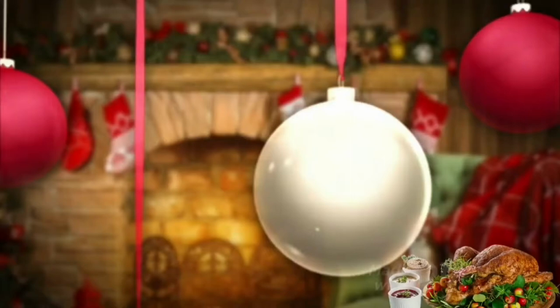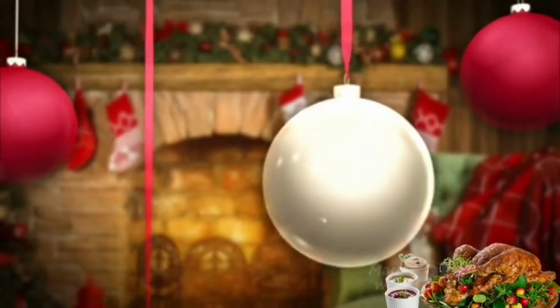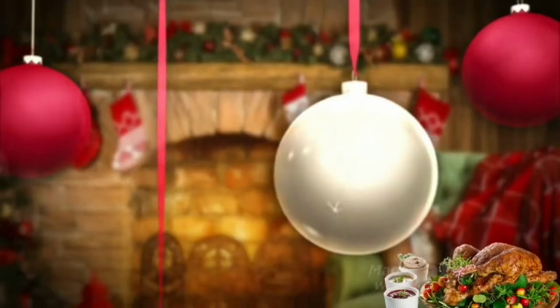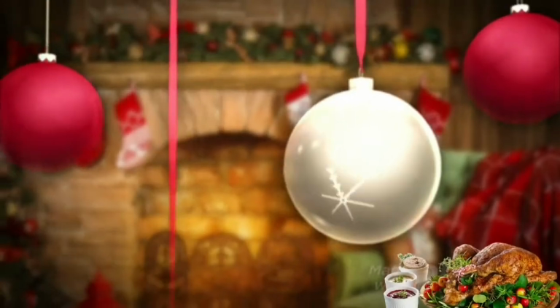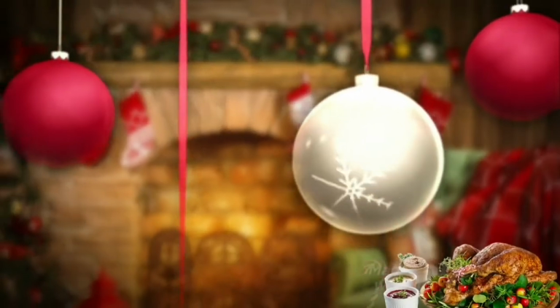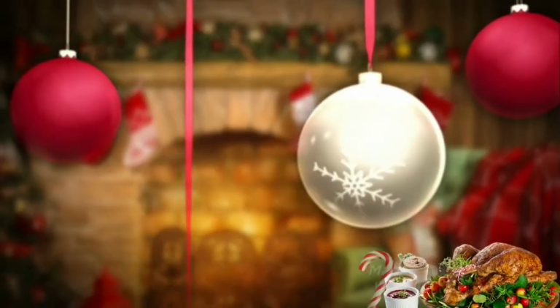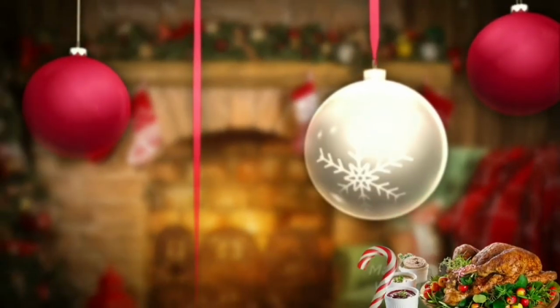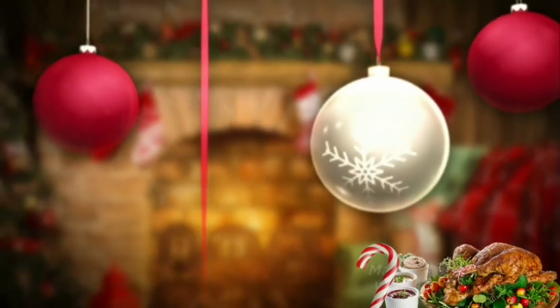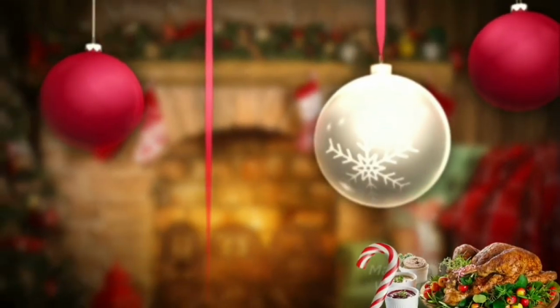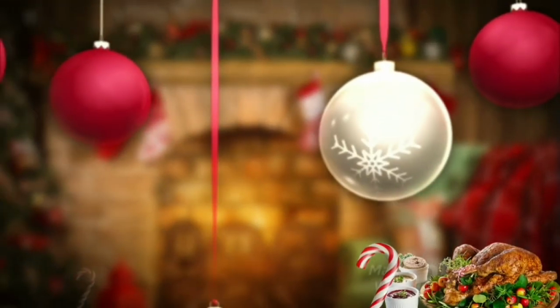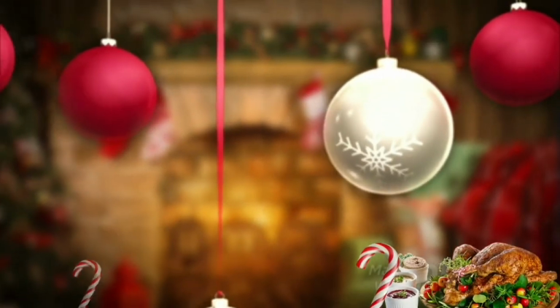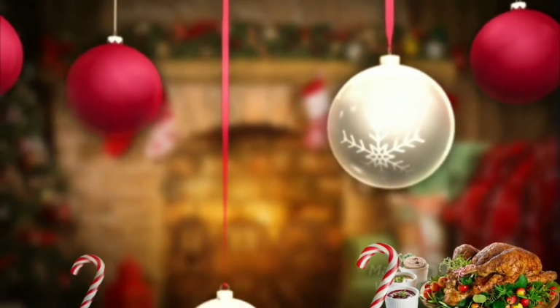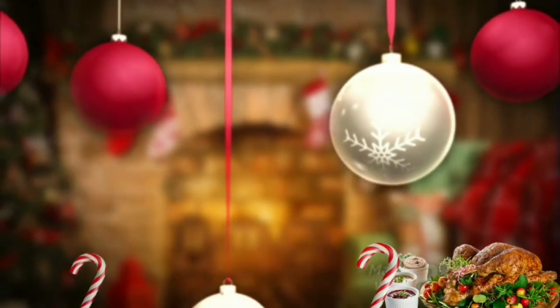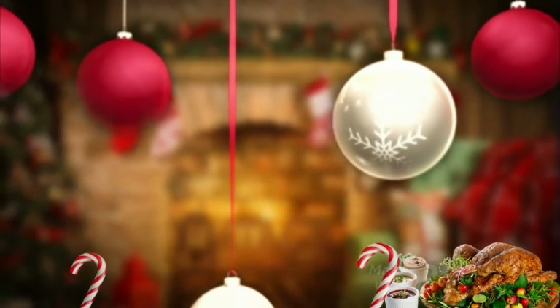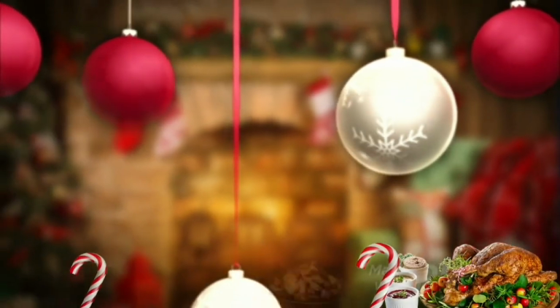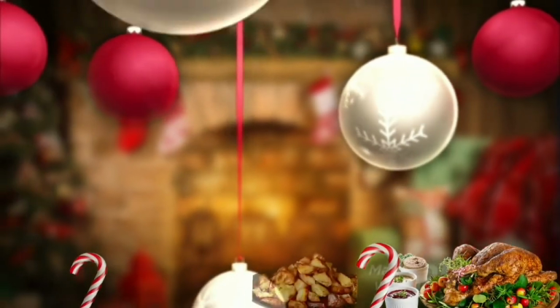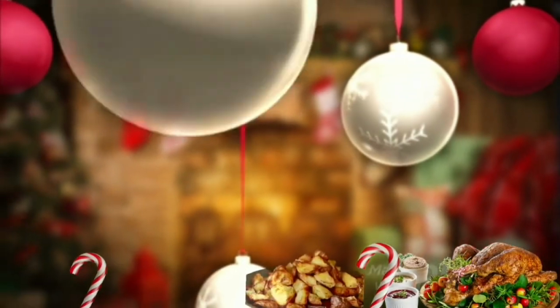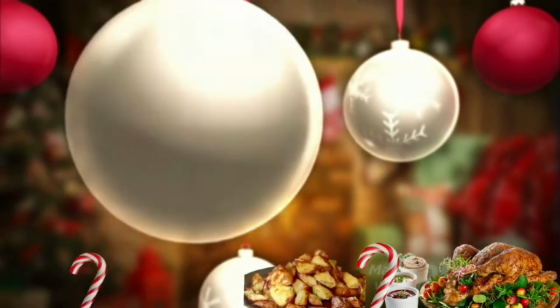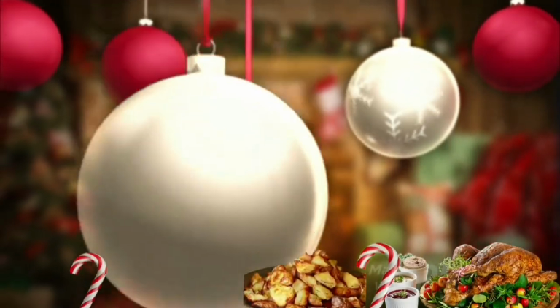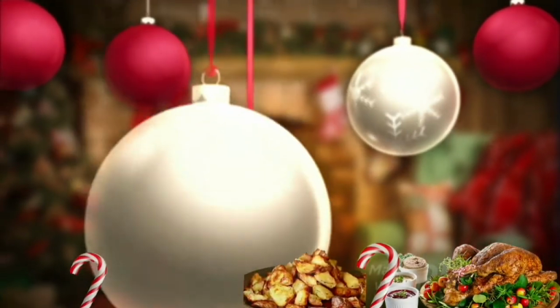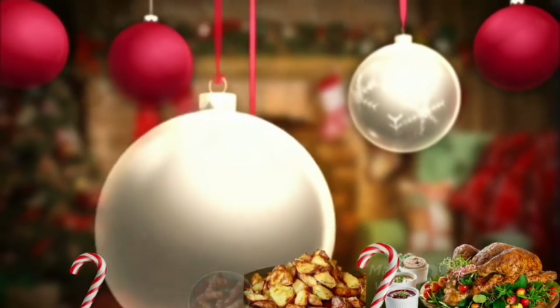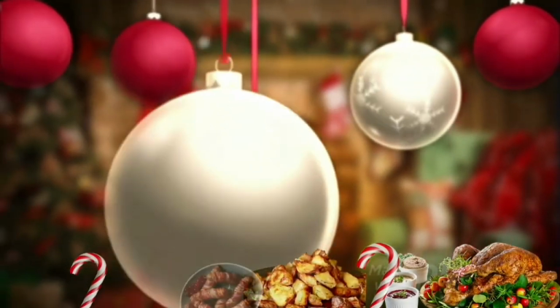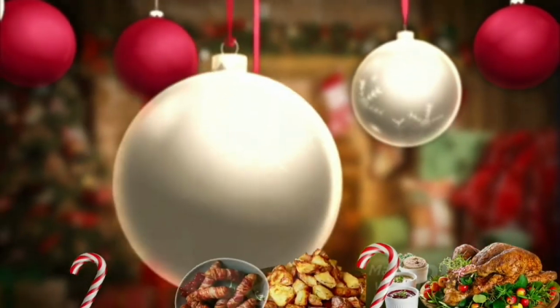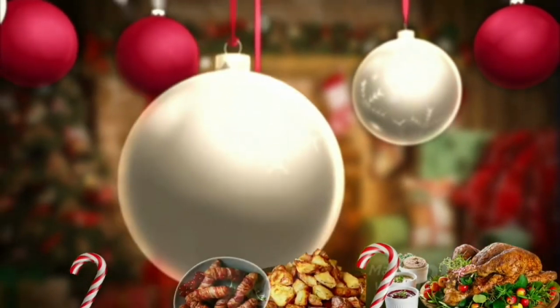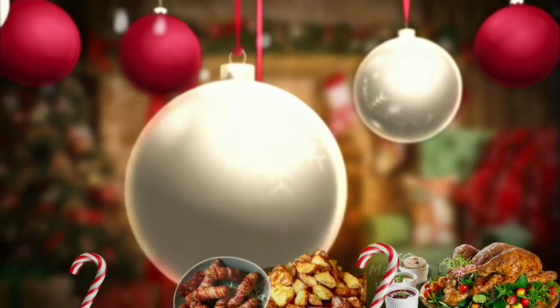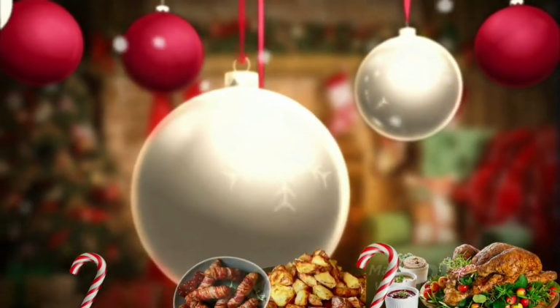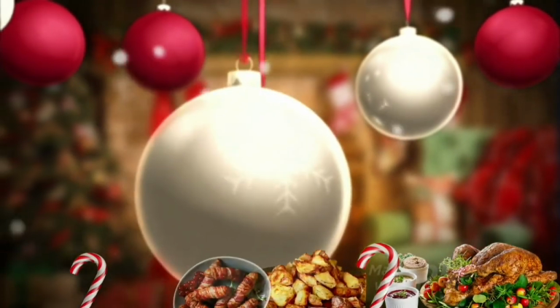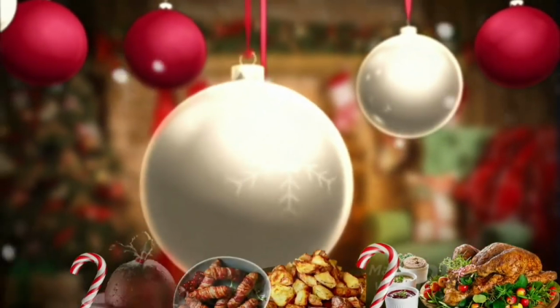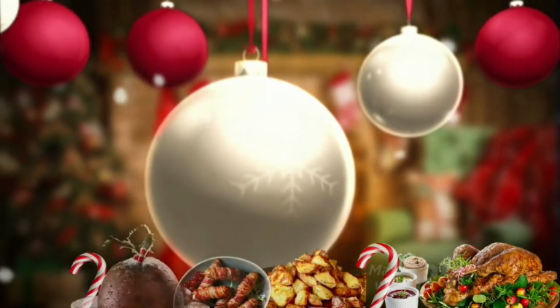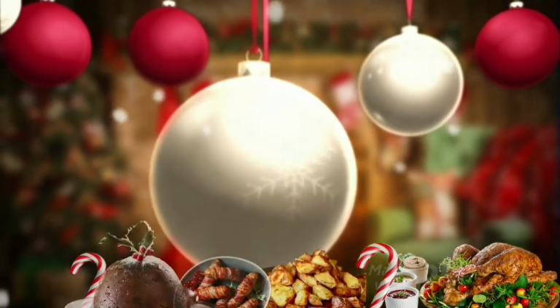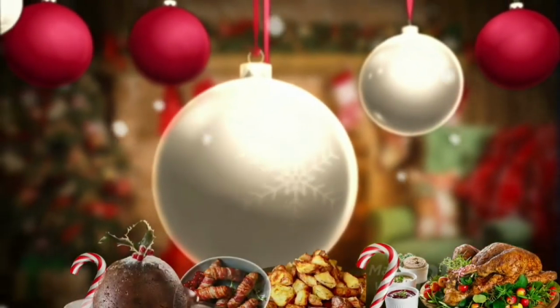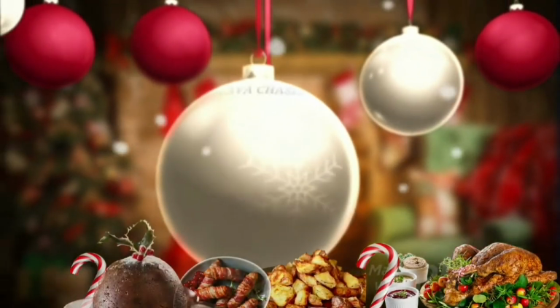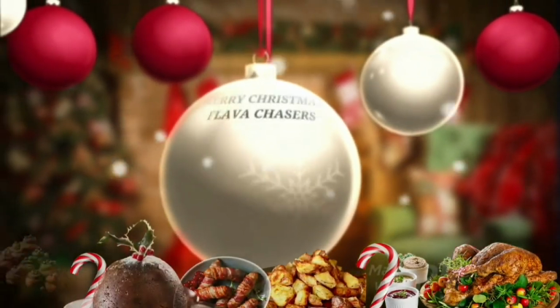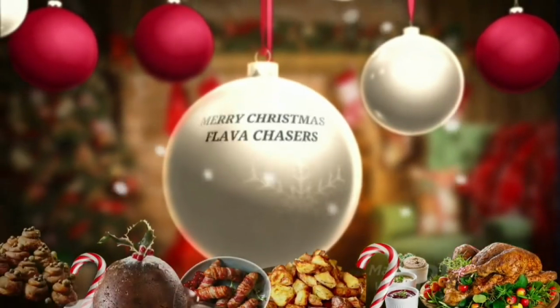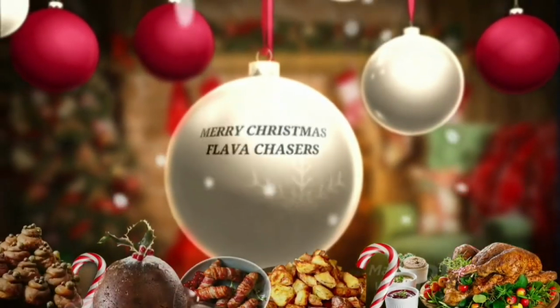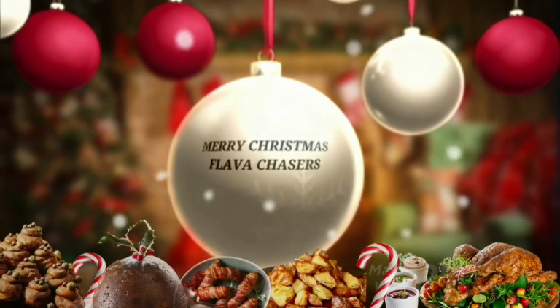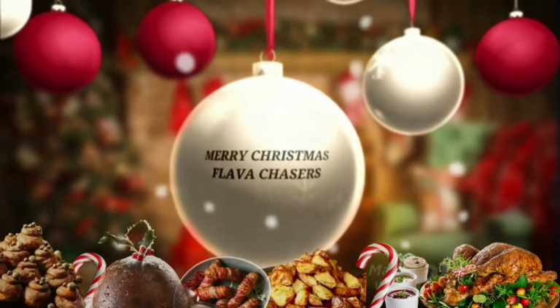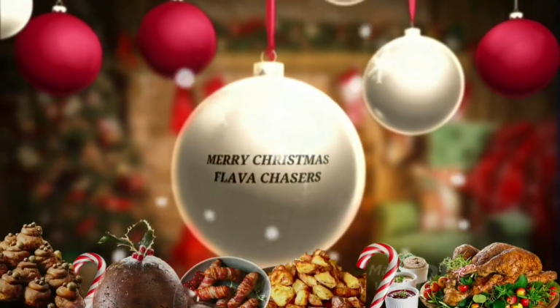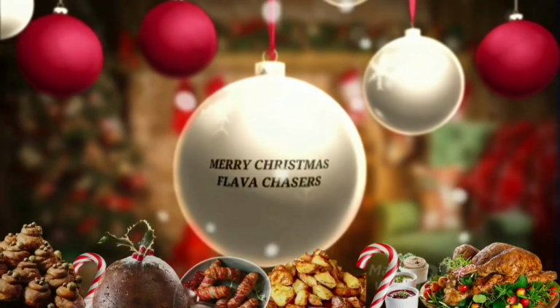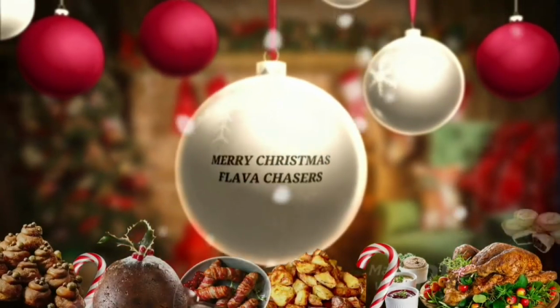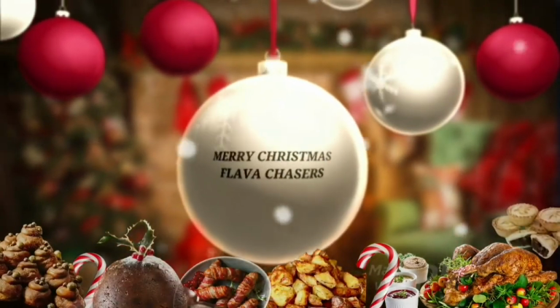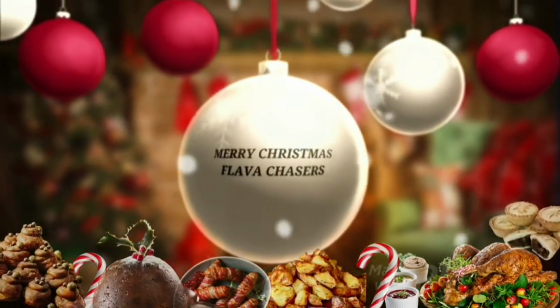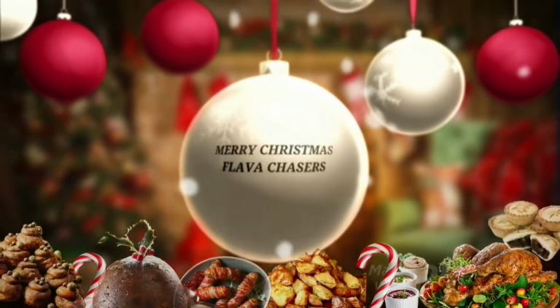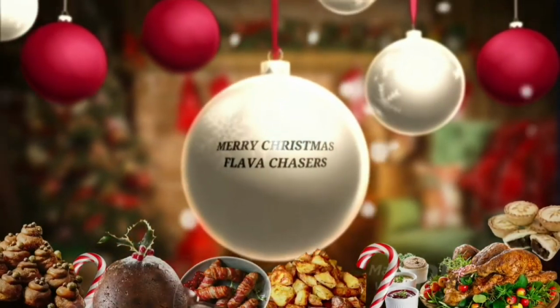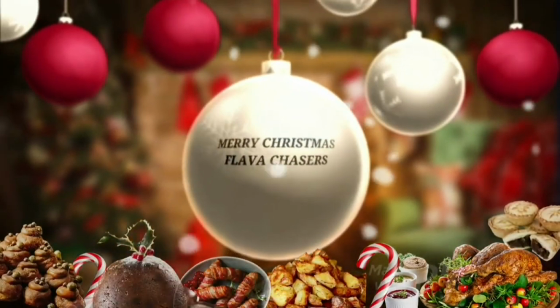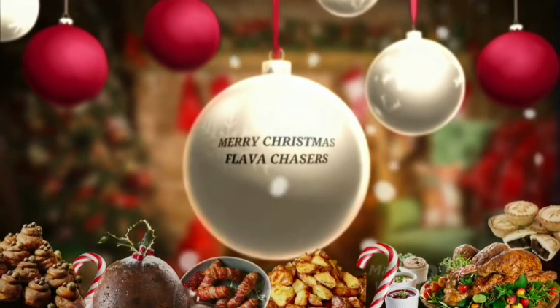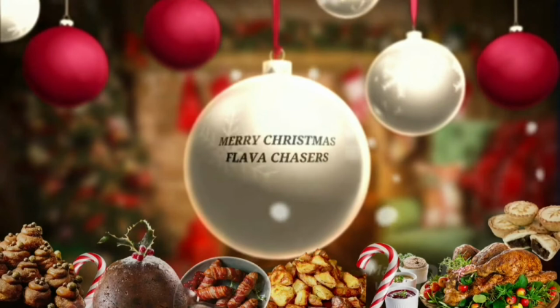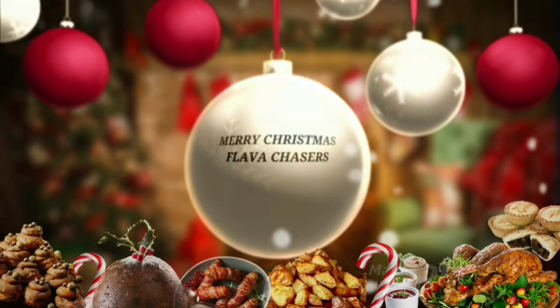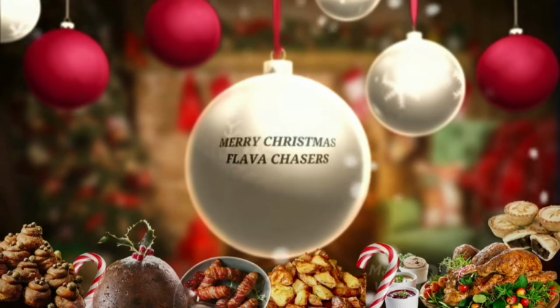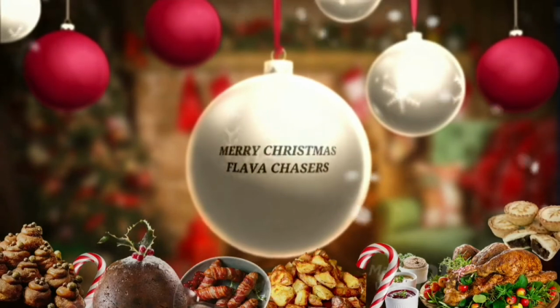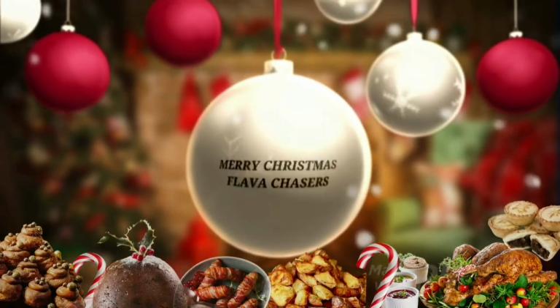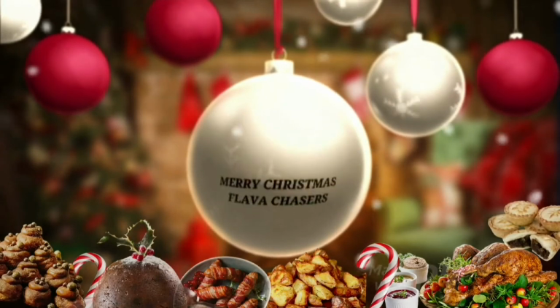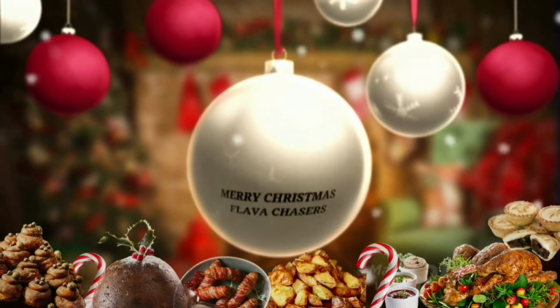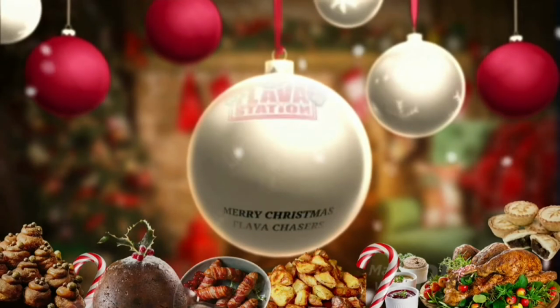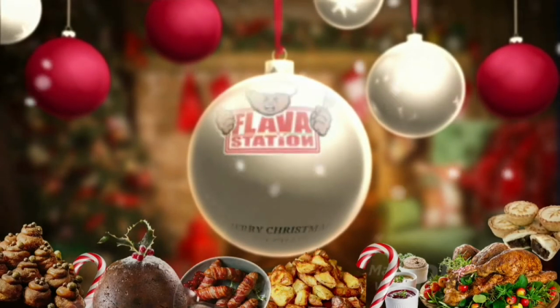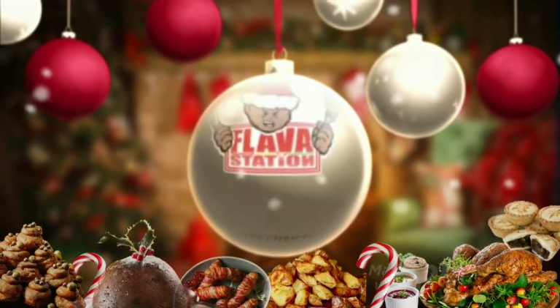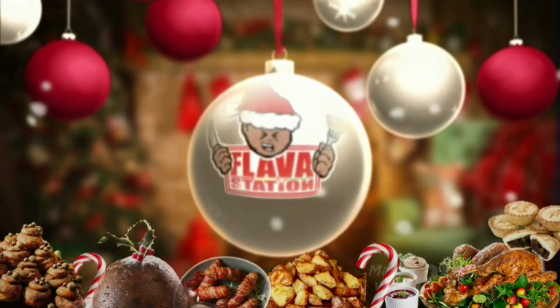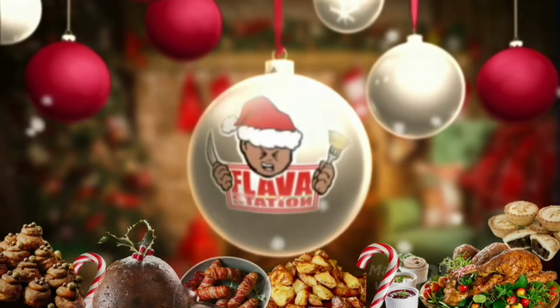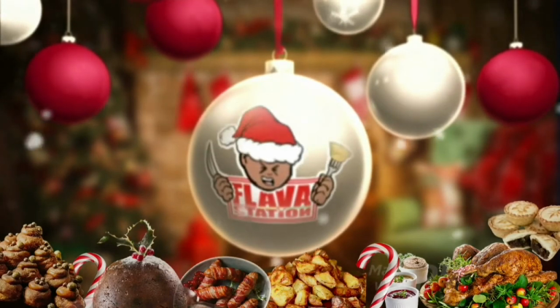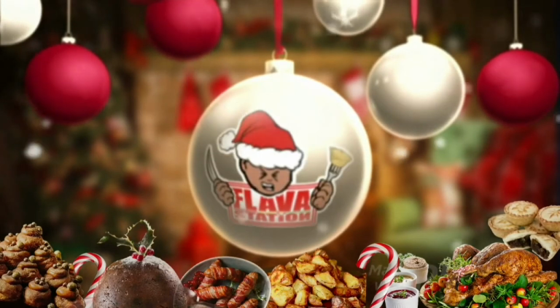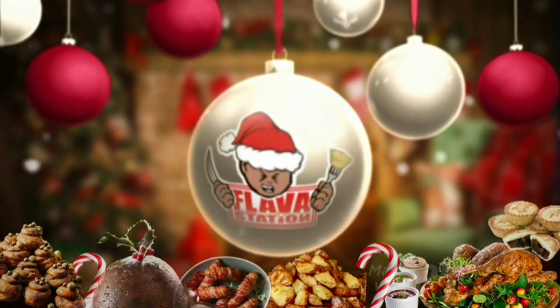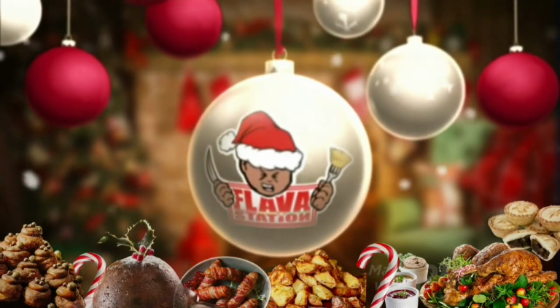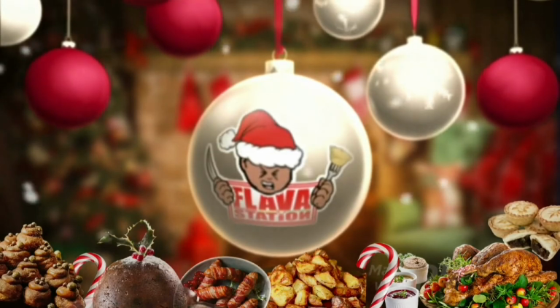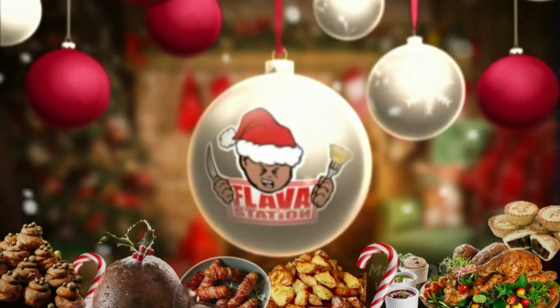Let's go! Grab the food, add the spice, make it nice, I'm telling you why — Flavour Station's coming to town!